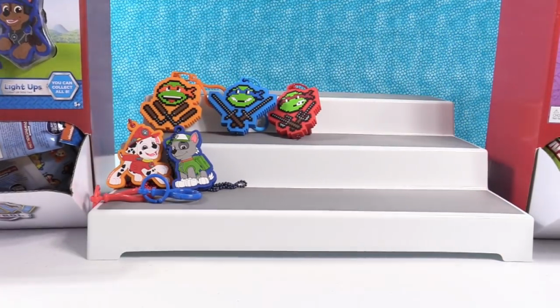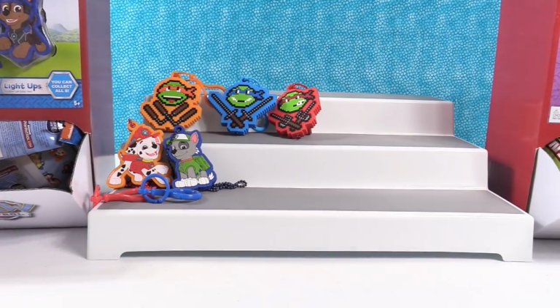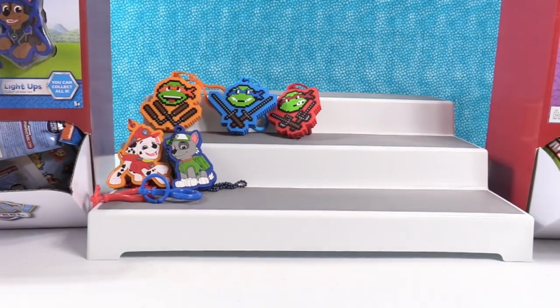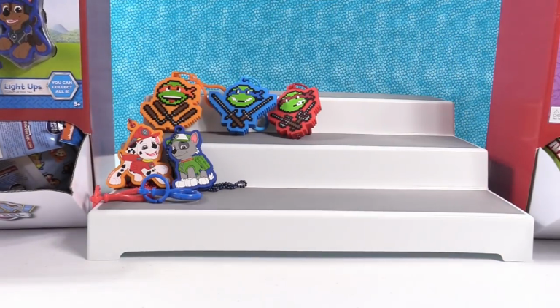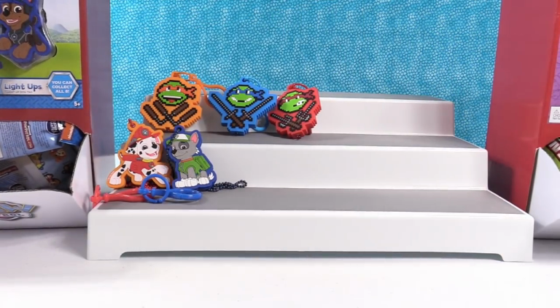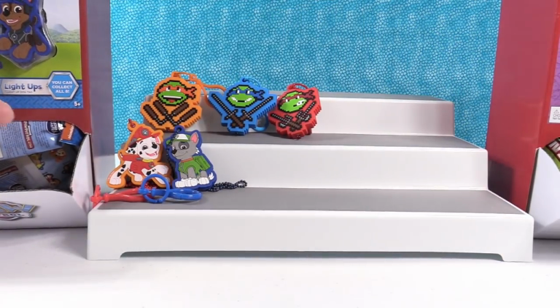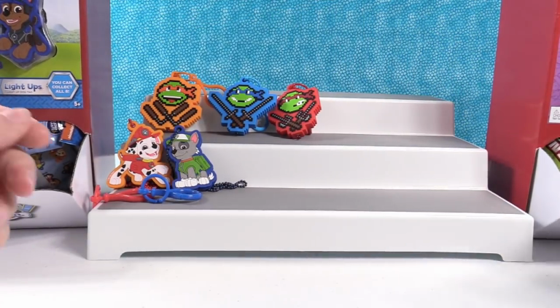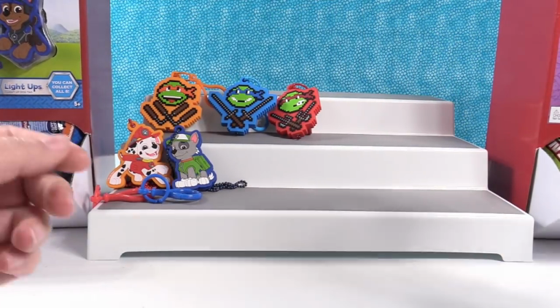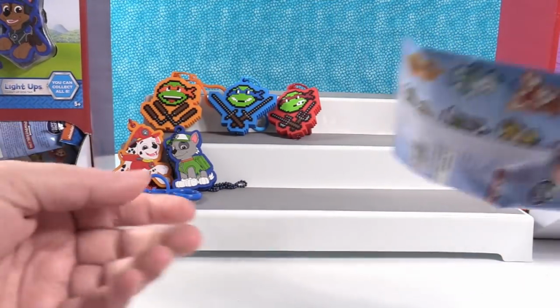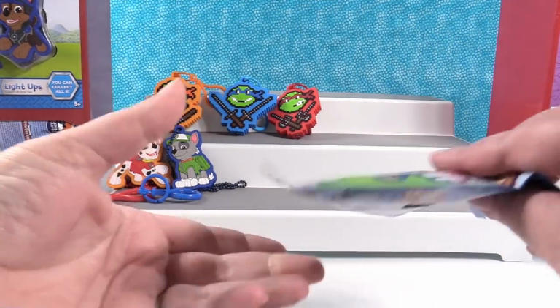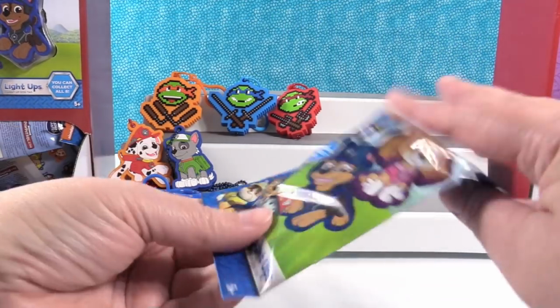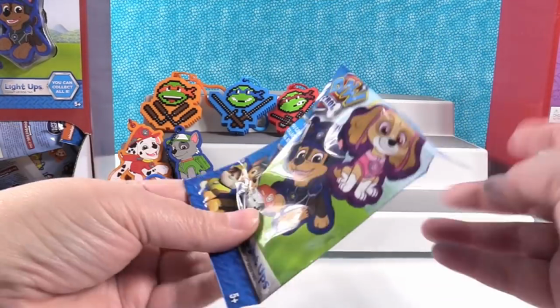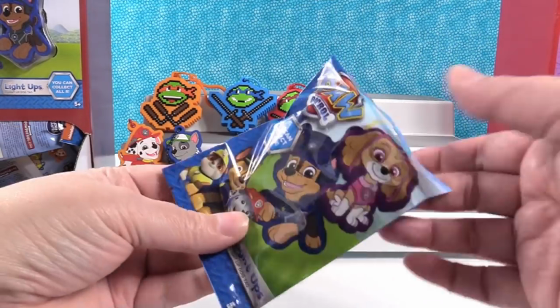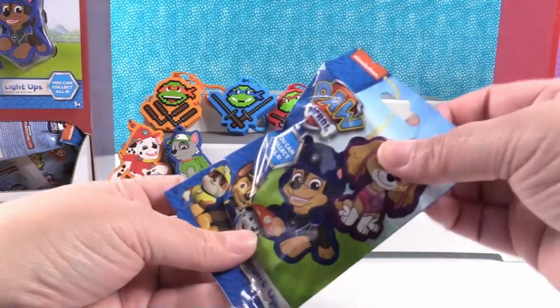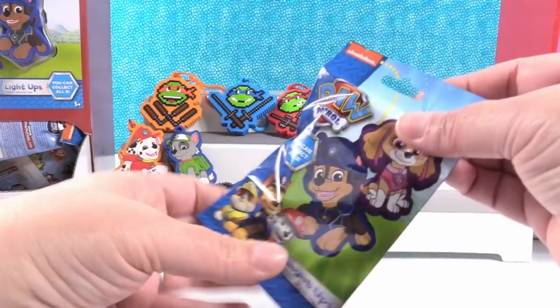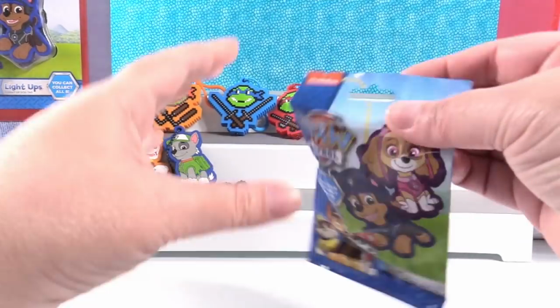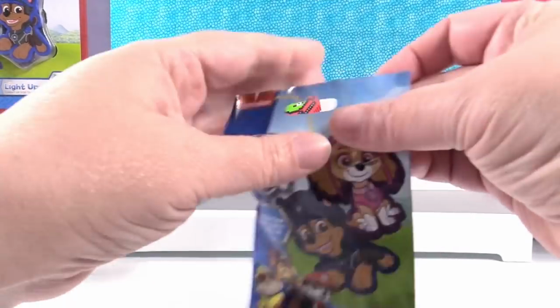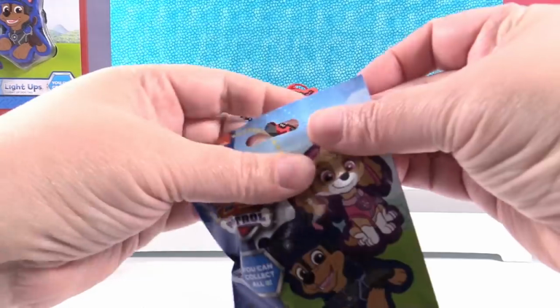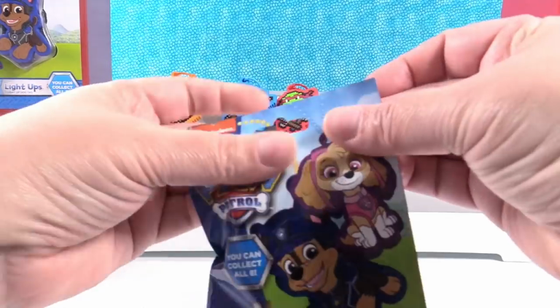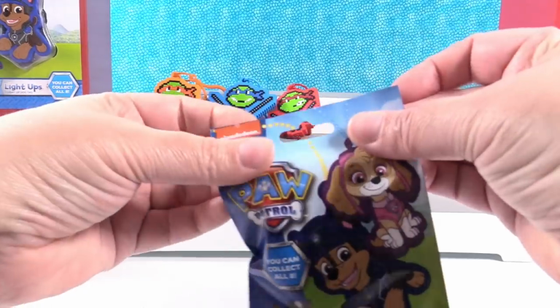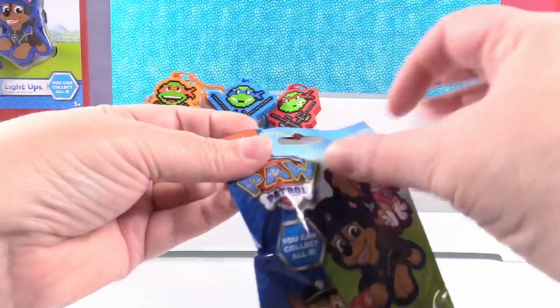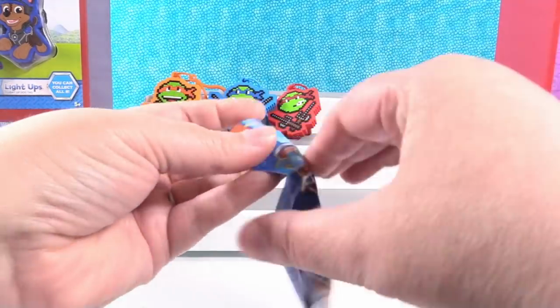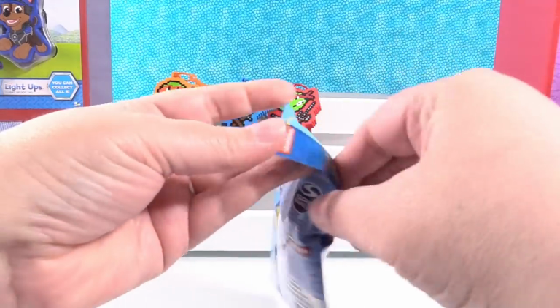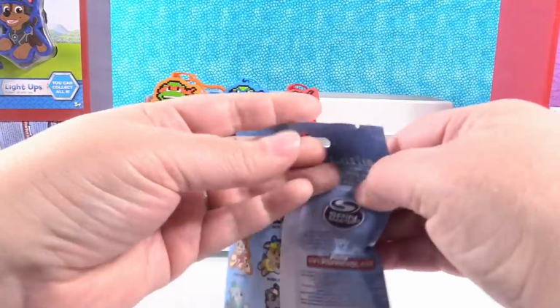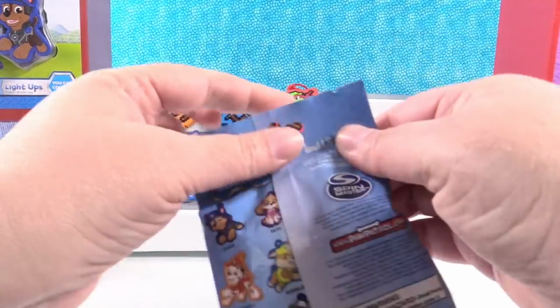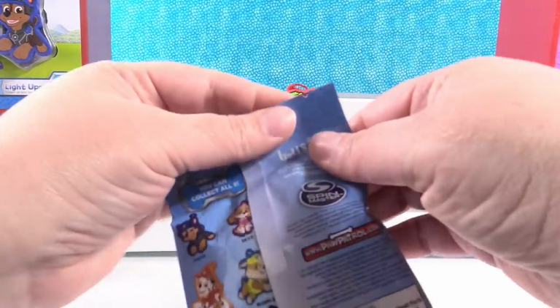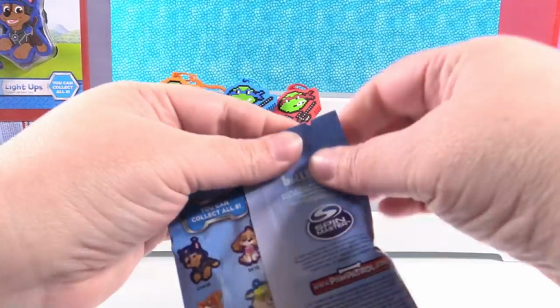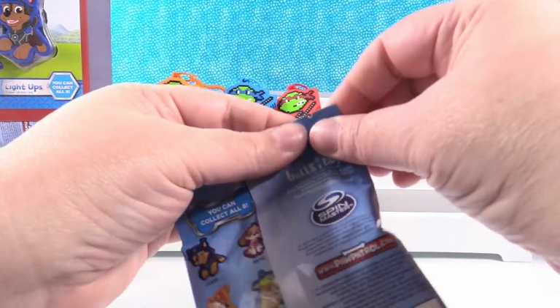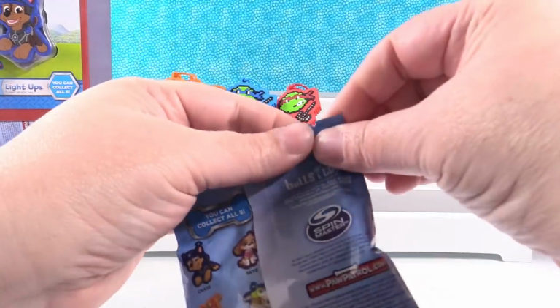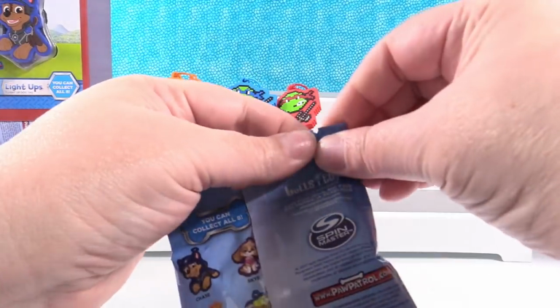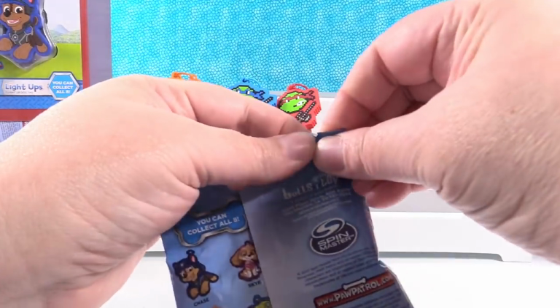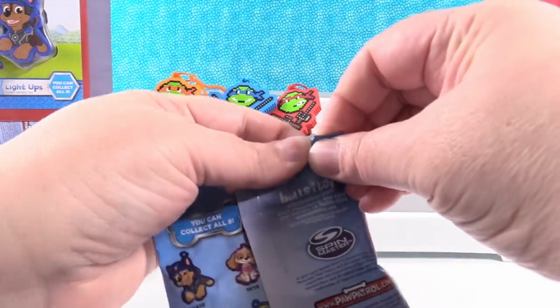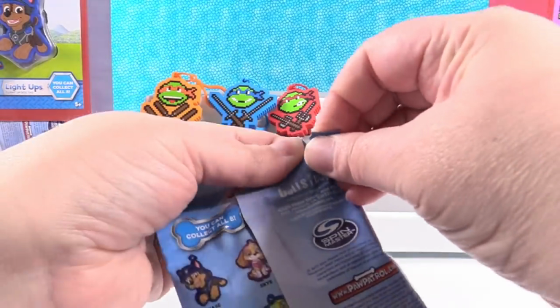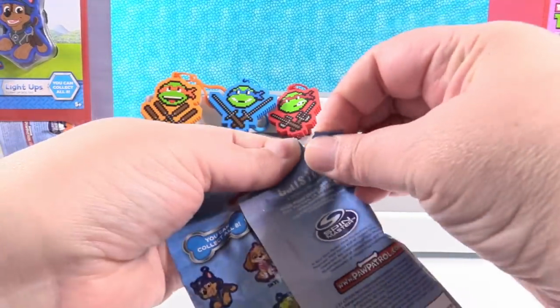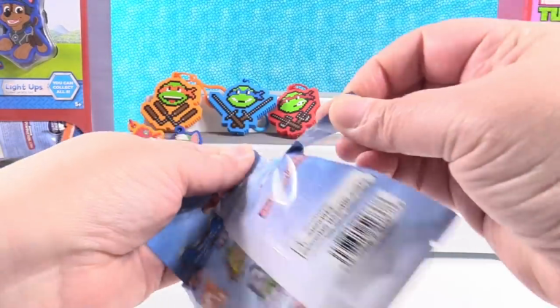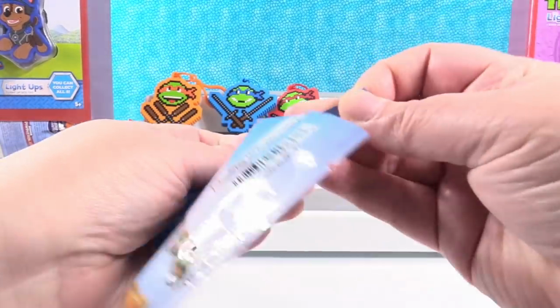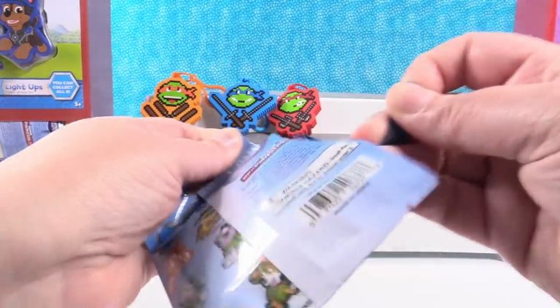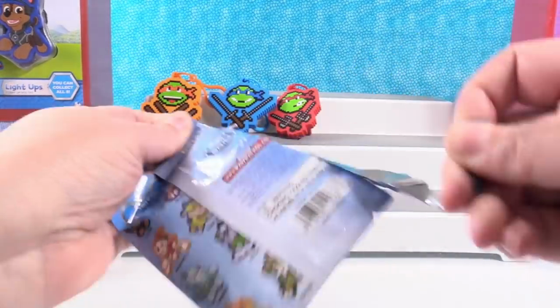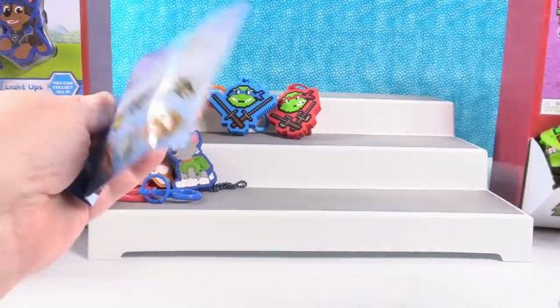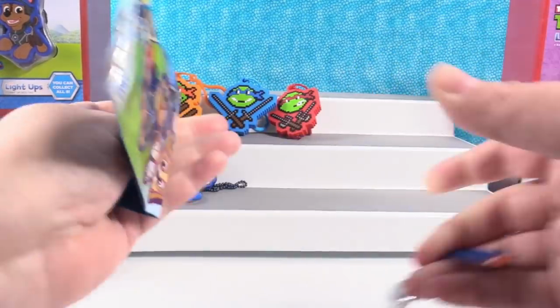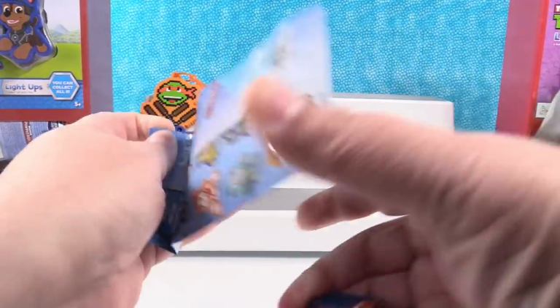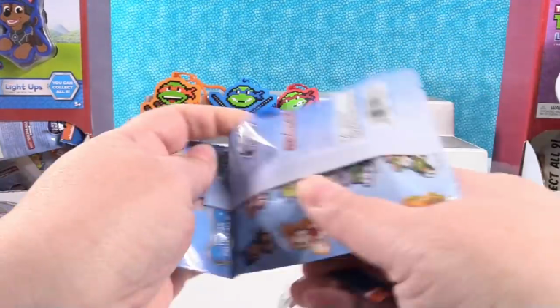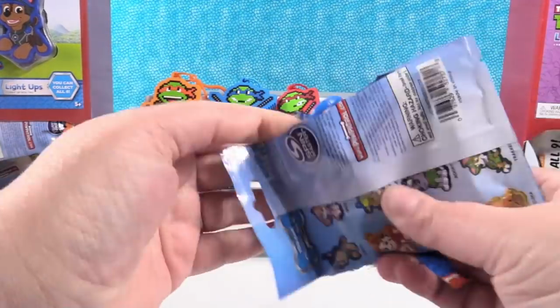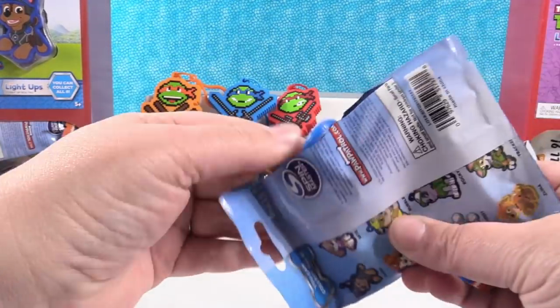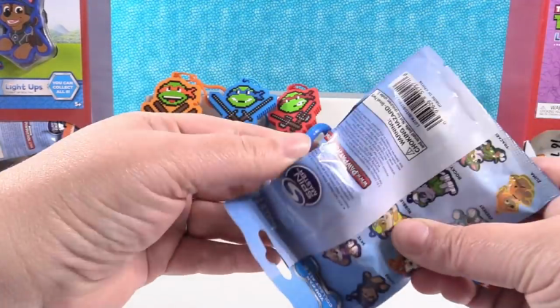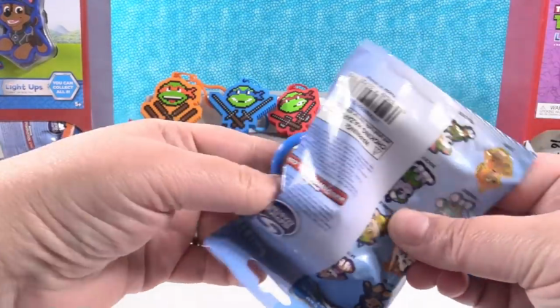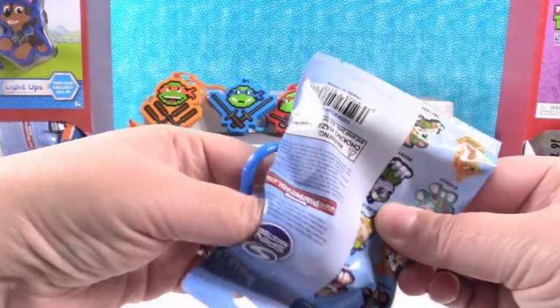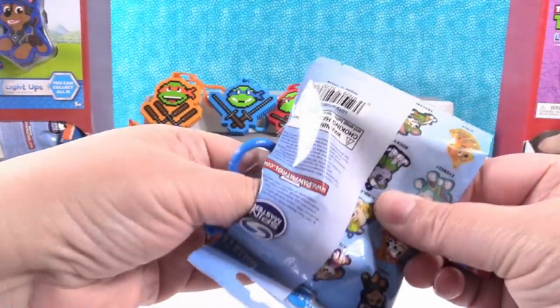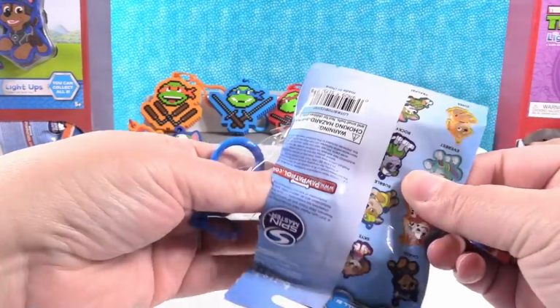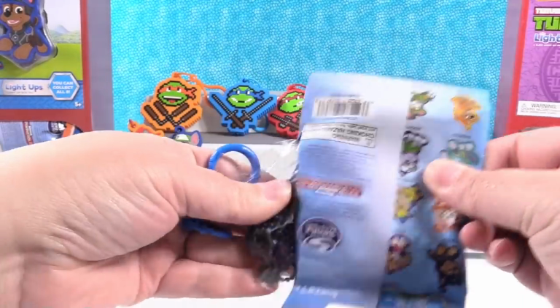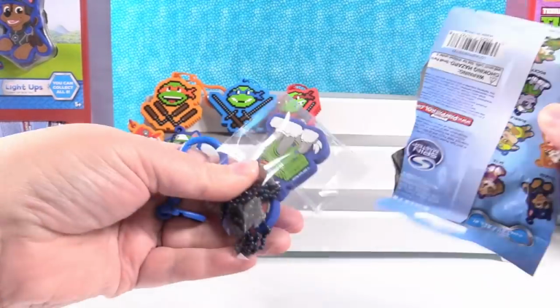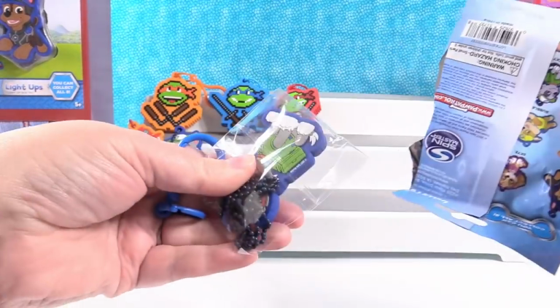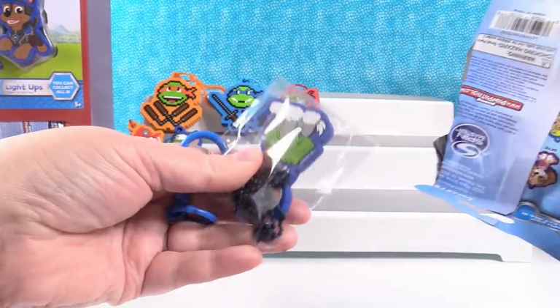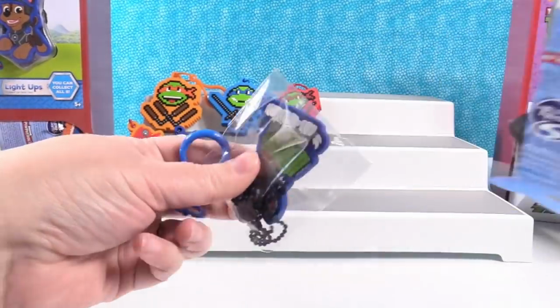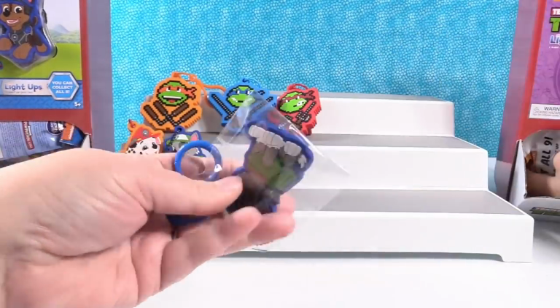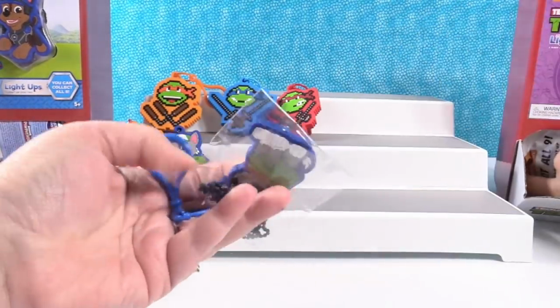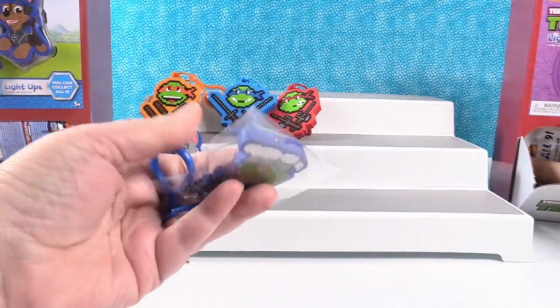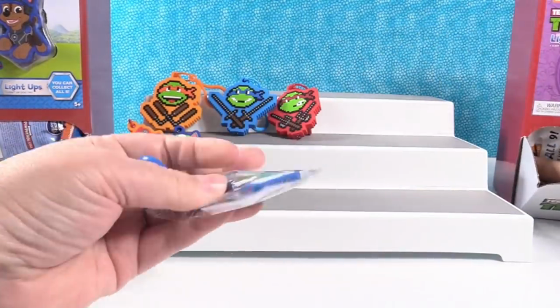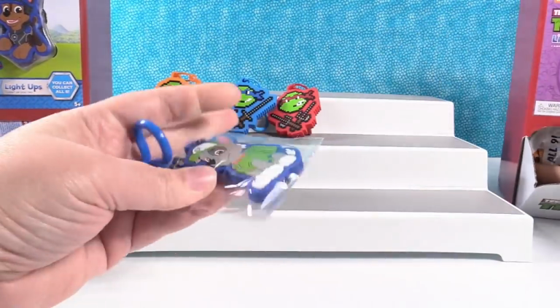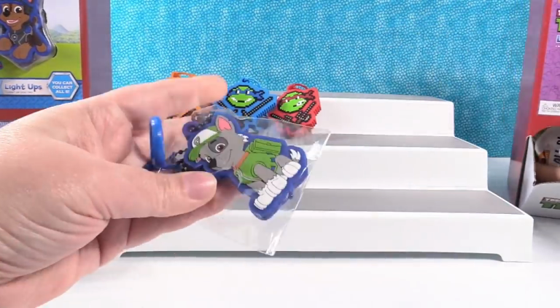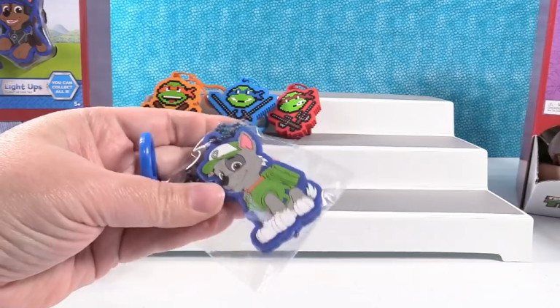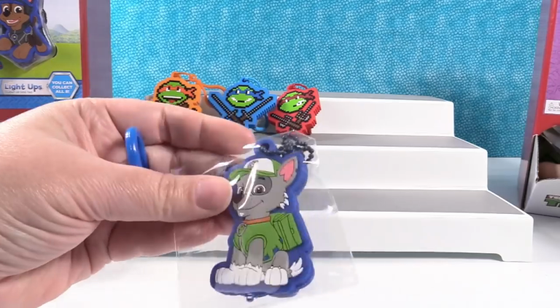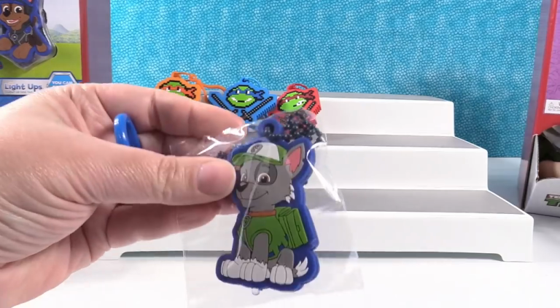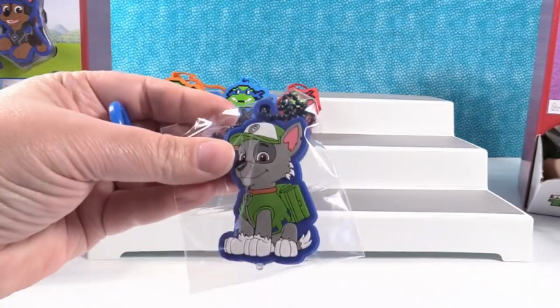Opening a Paw Patrol one — it's our first duplicate. It's Rocky again.